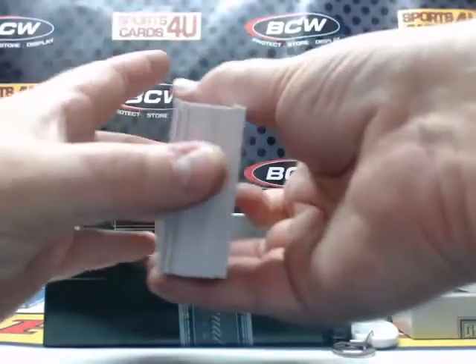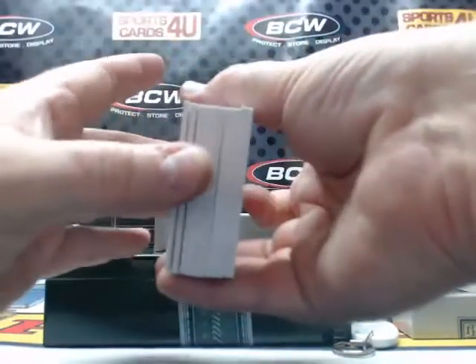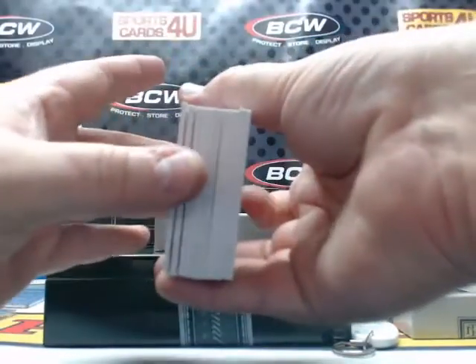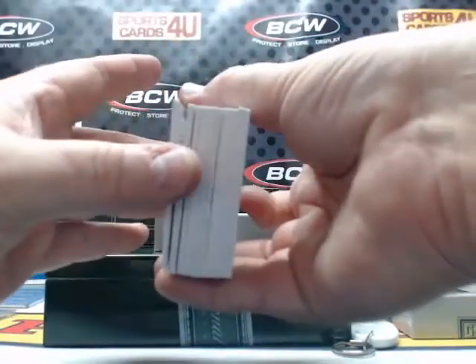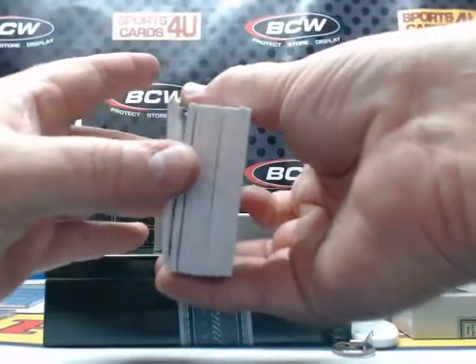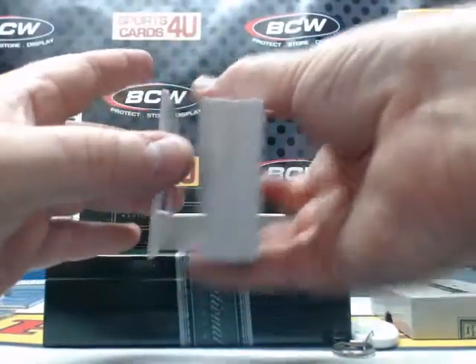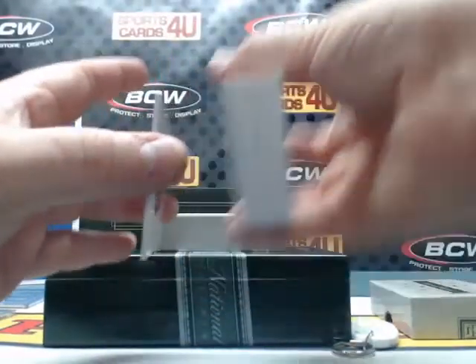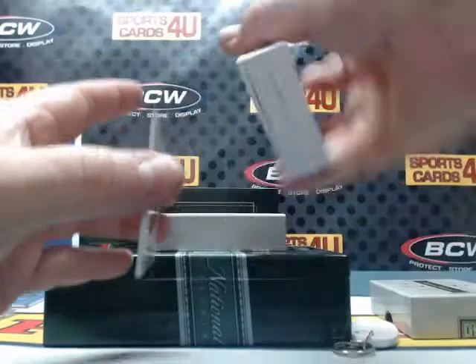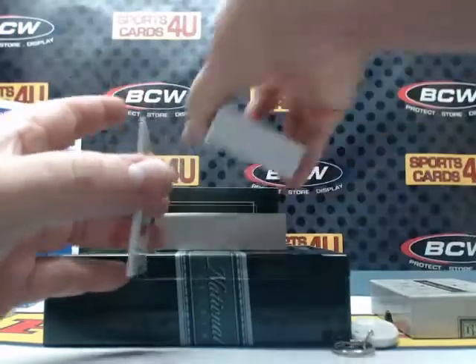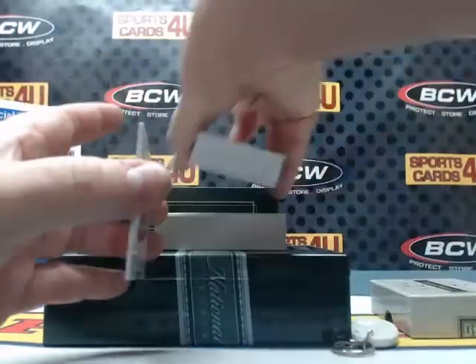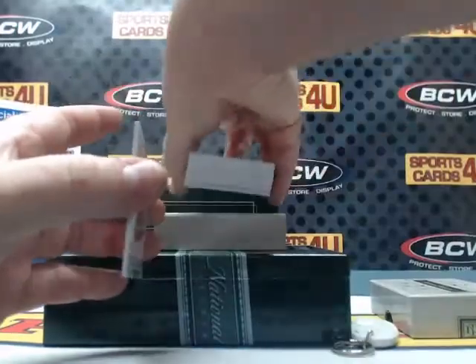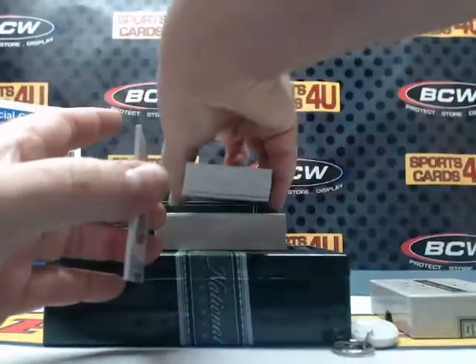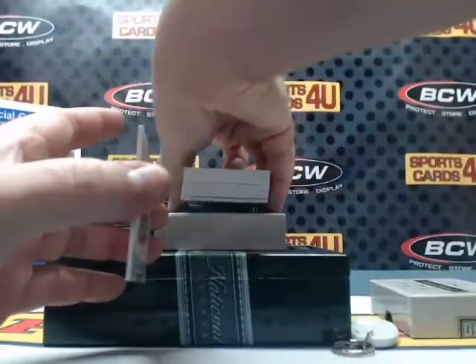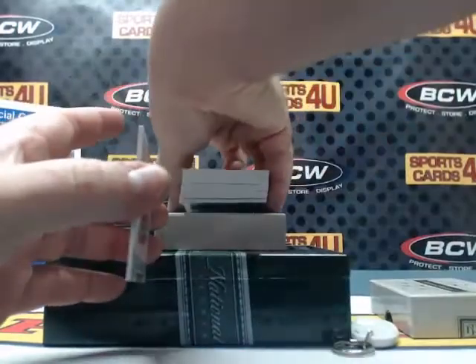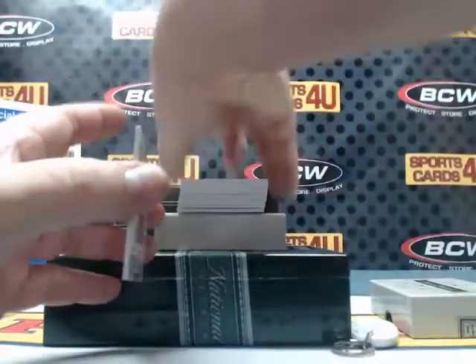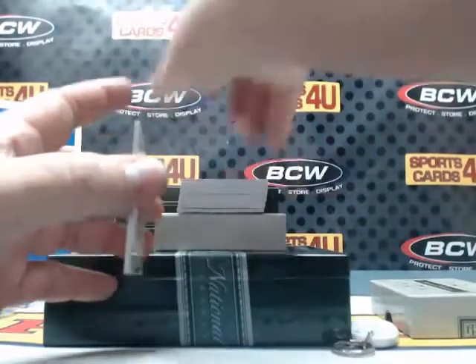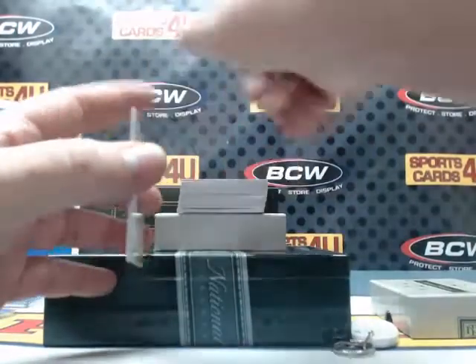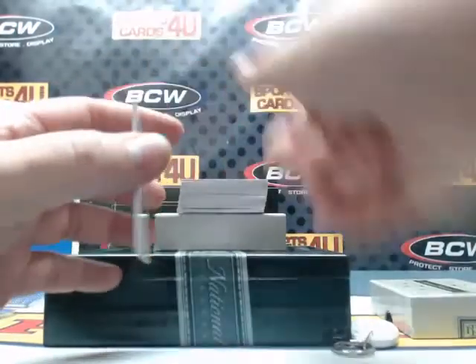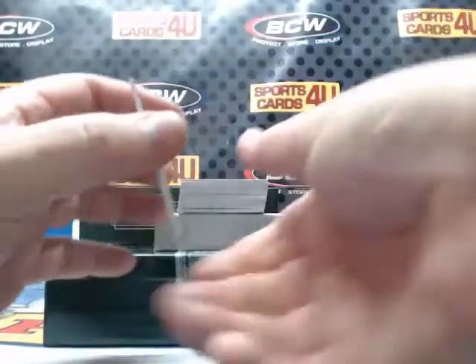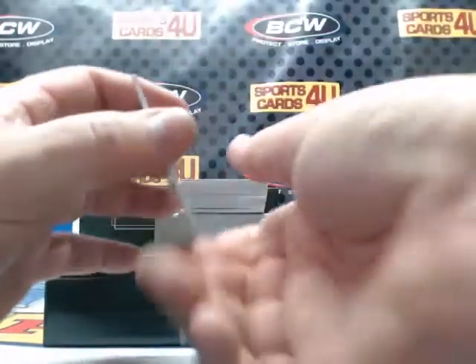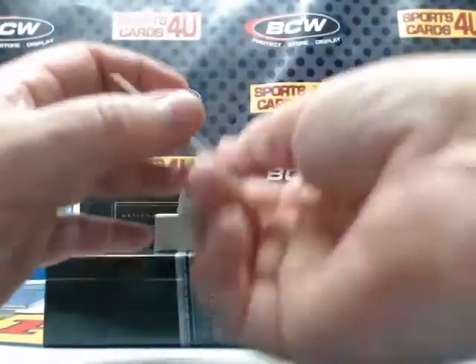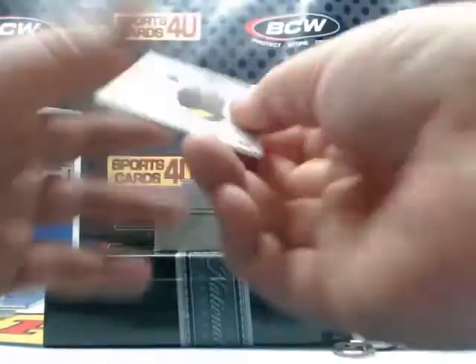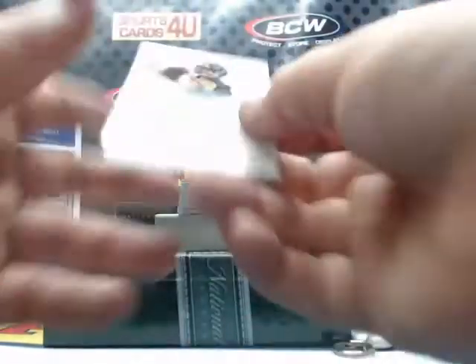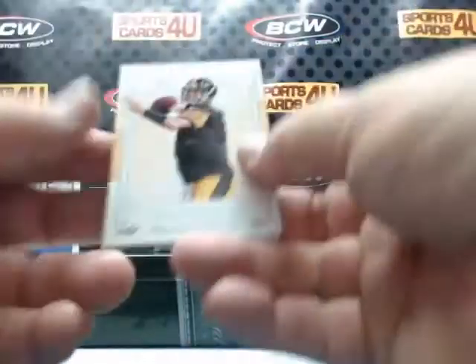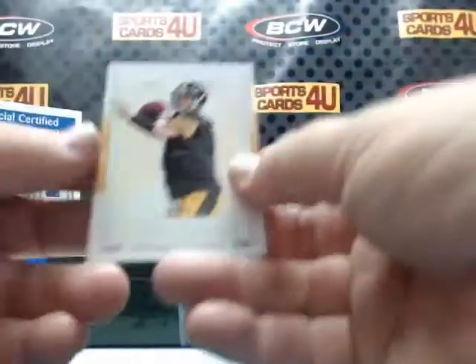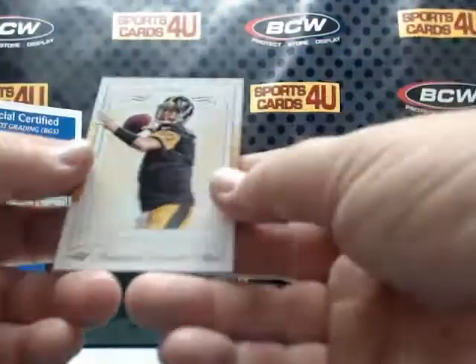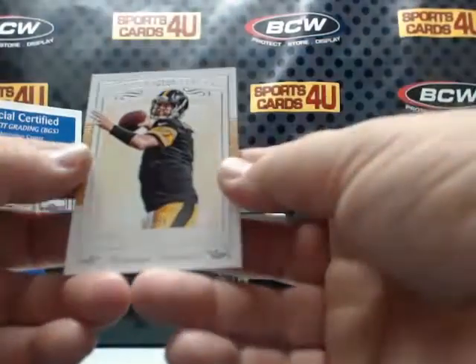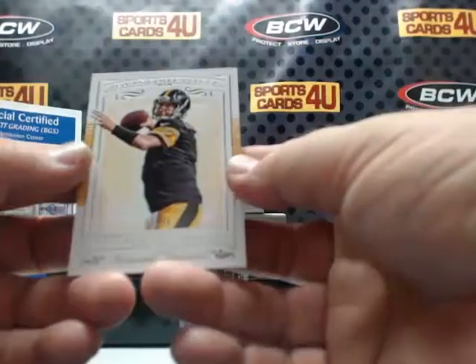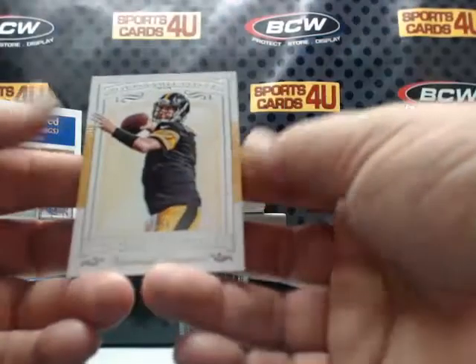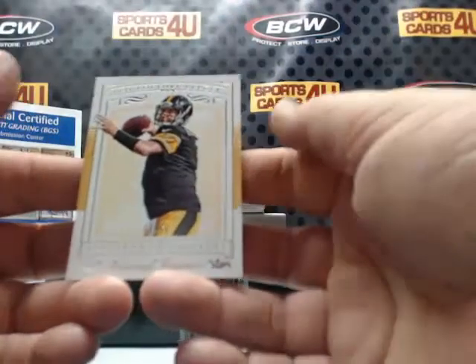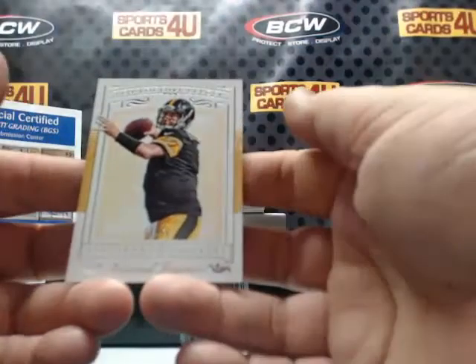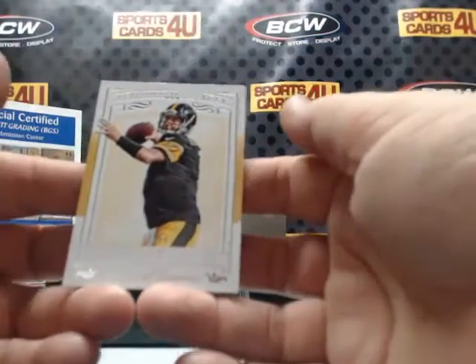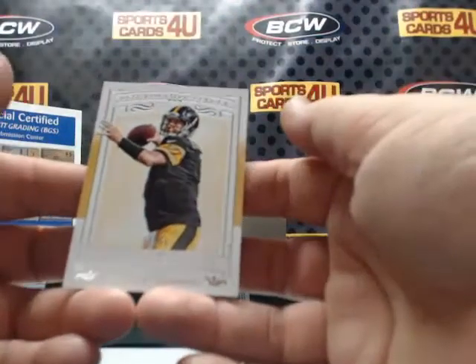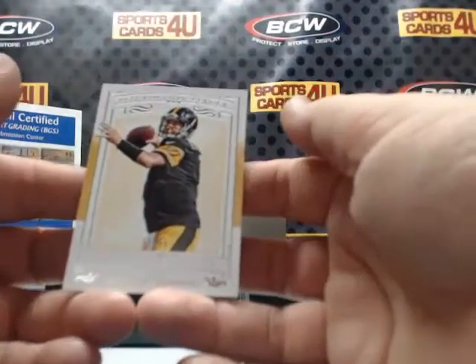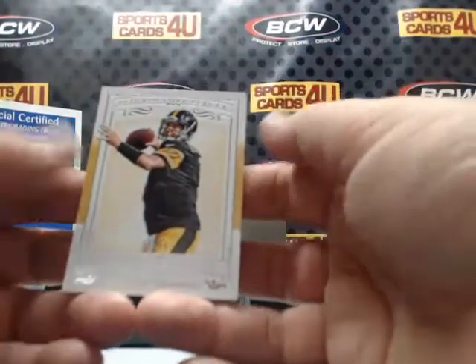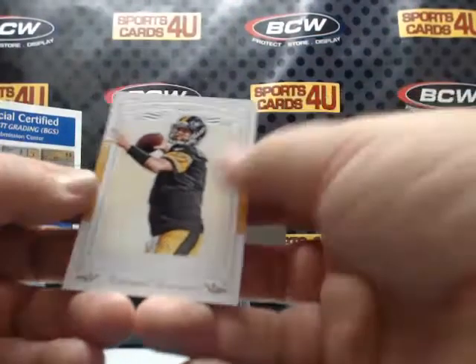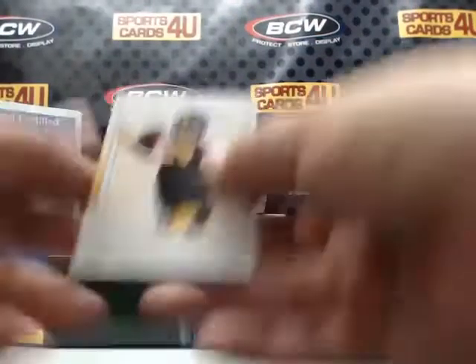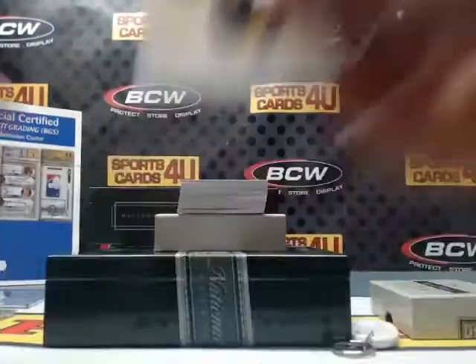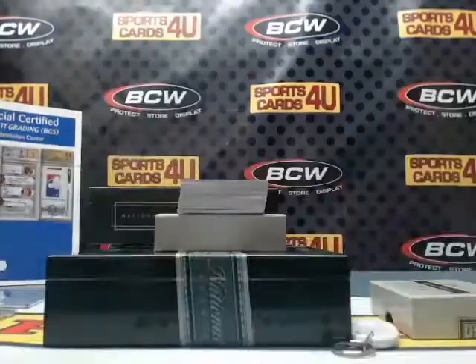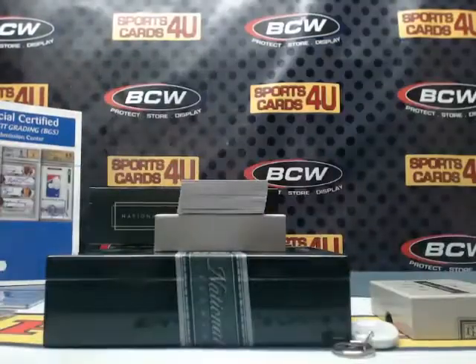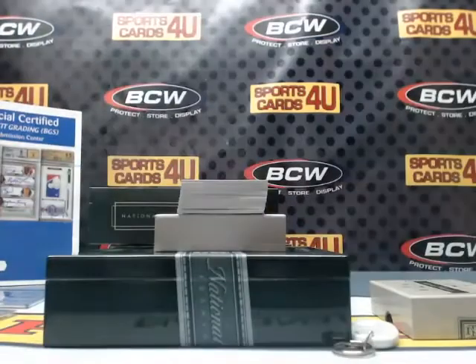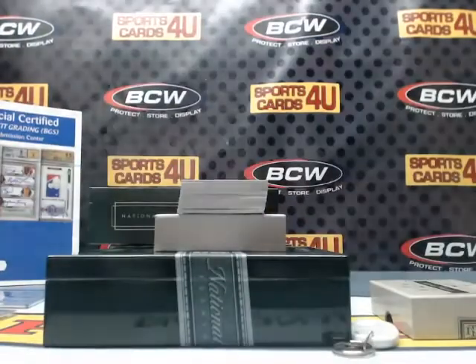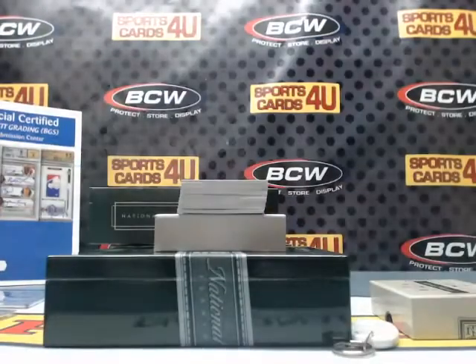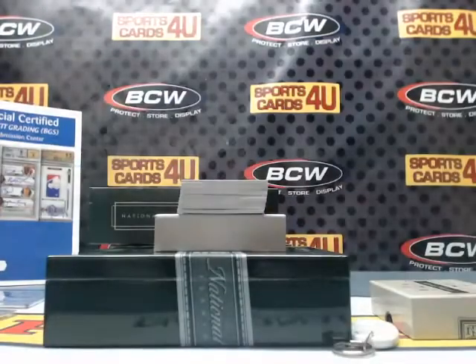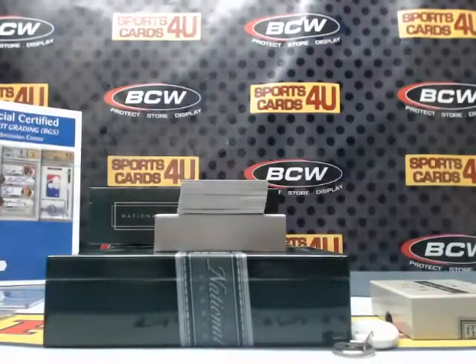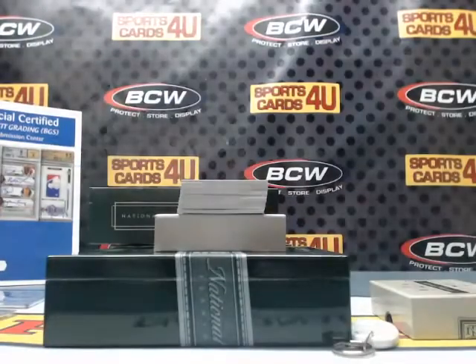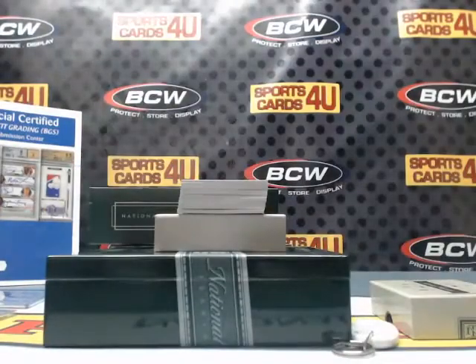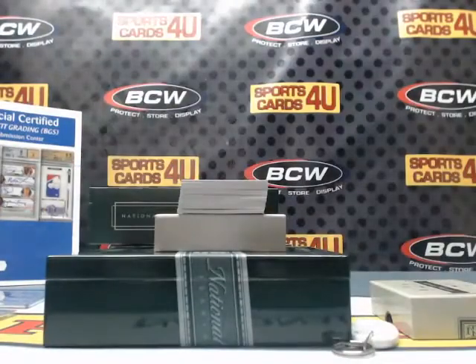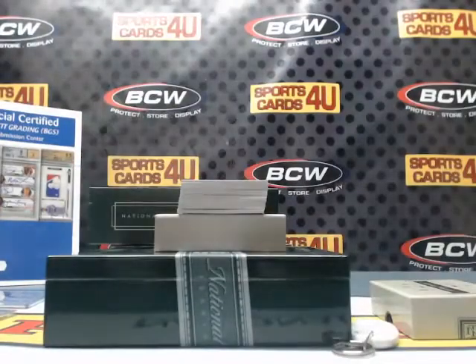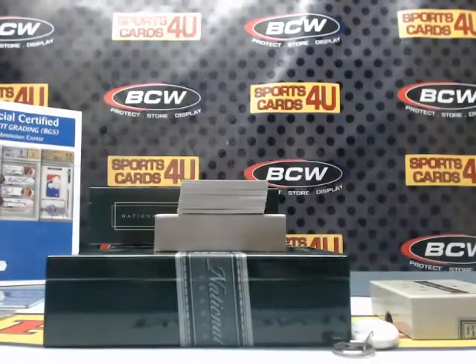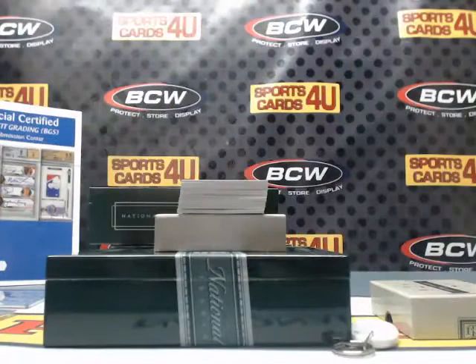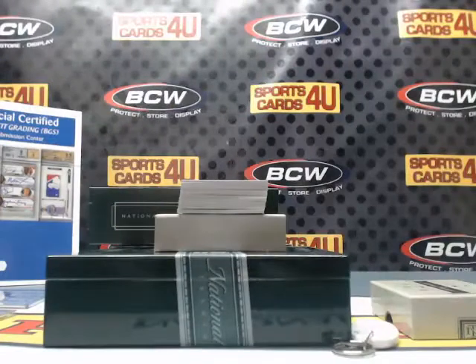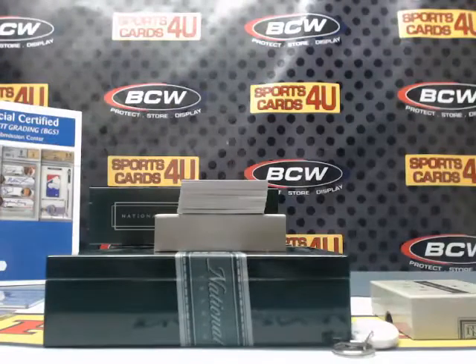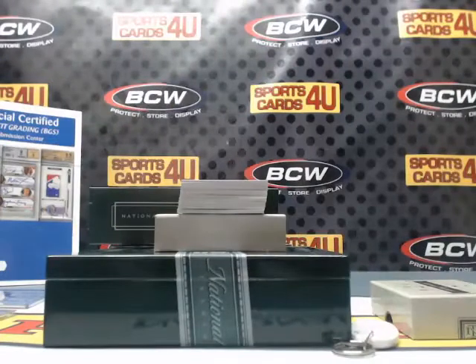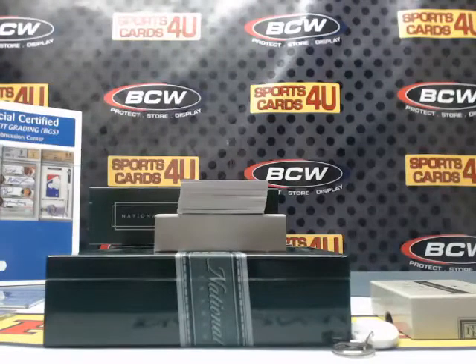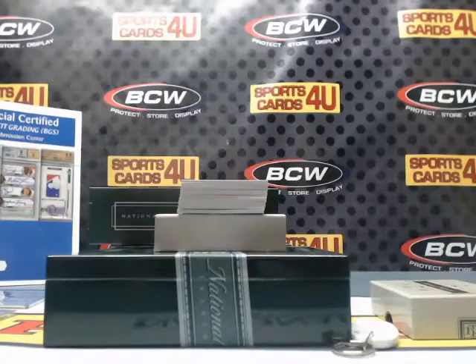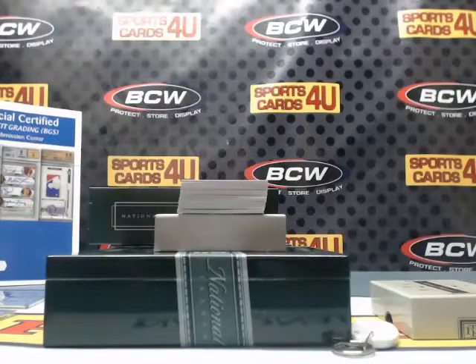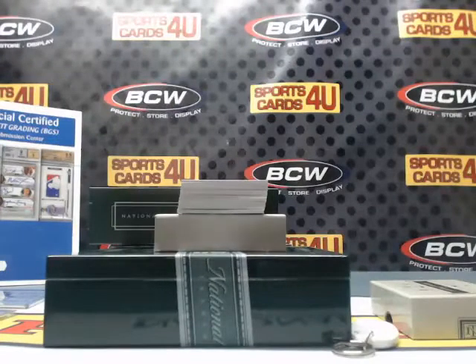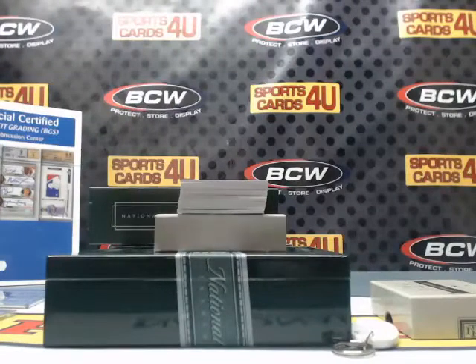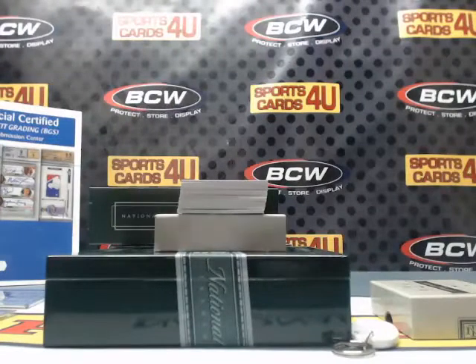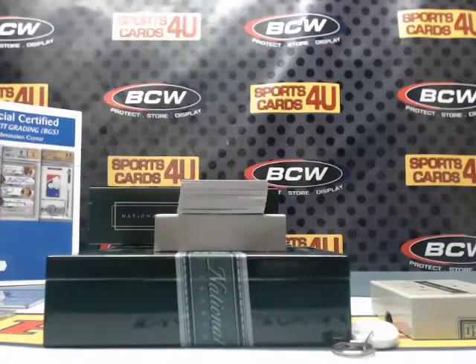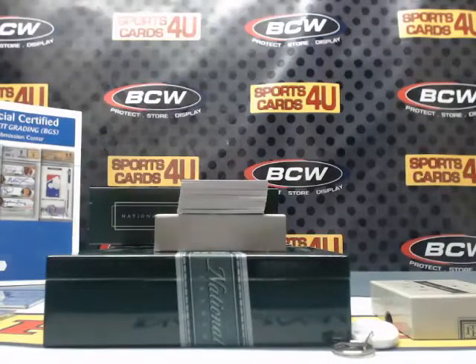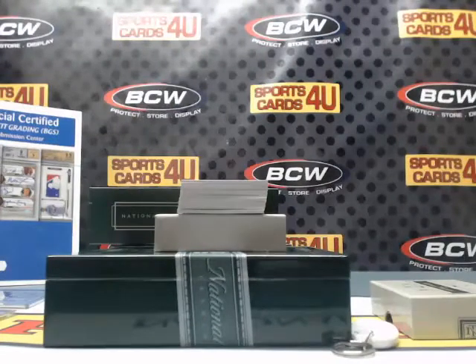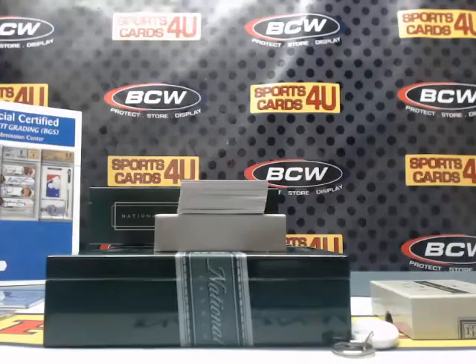Big Ben — 8 out of 99! Steelers, Steelers!